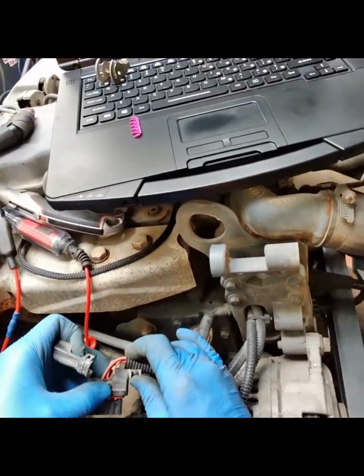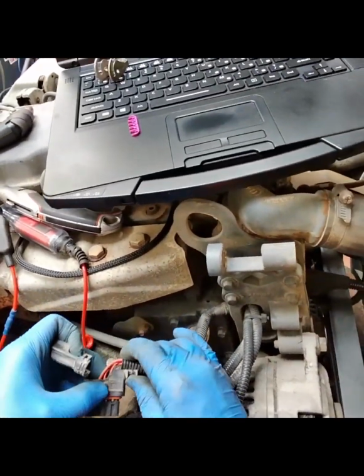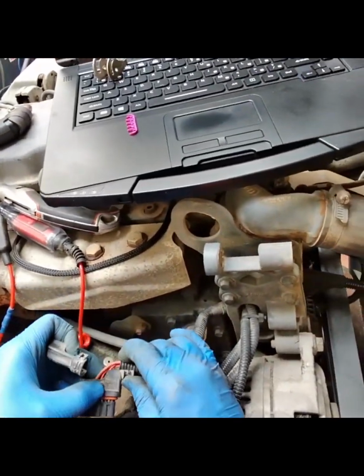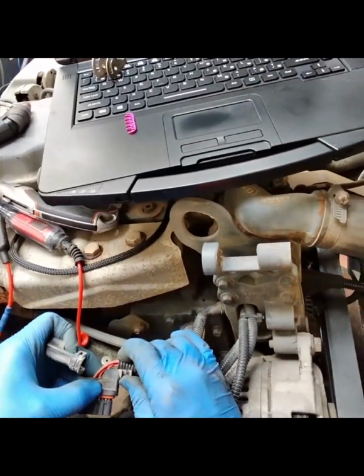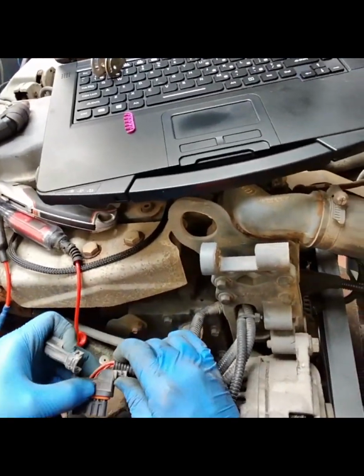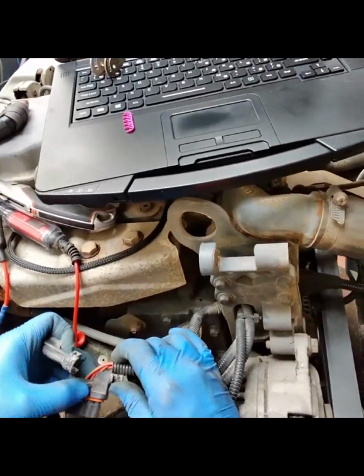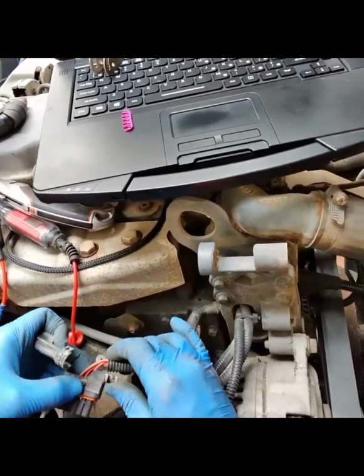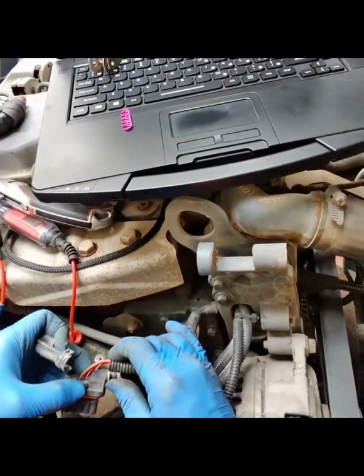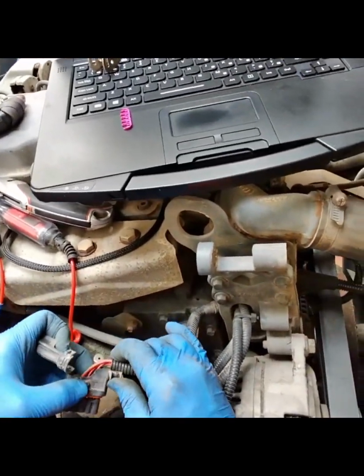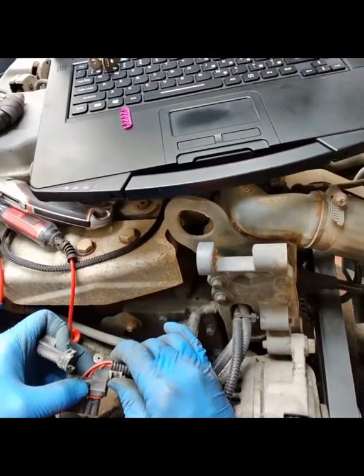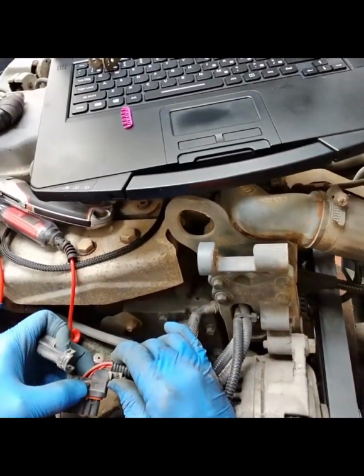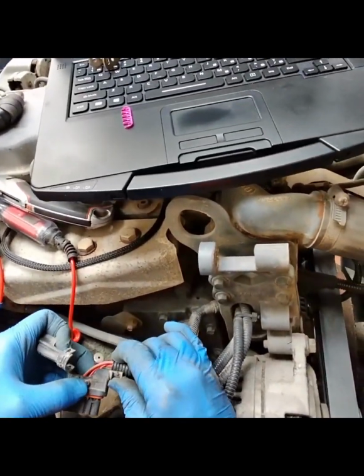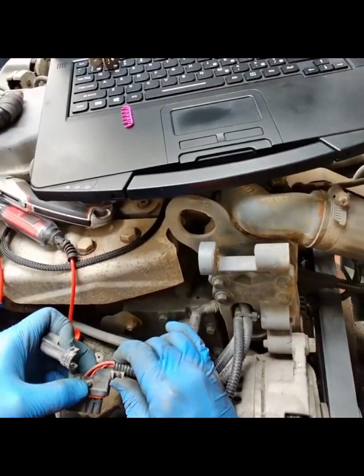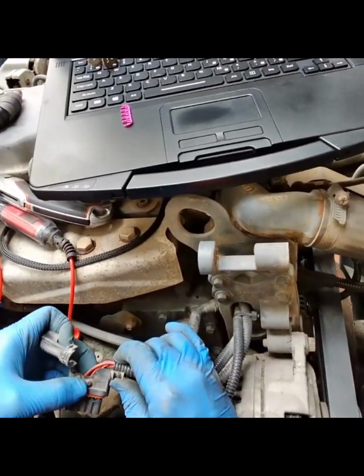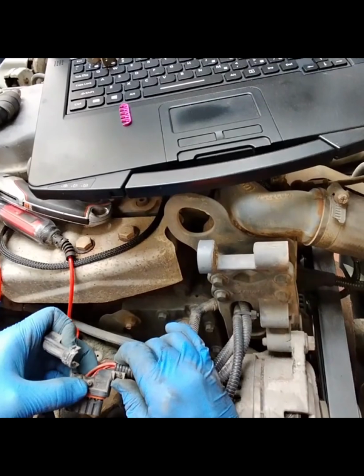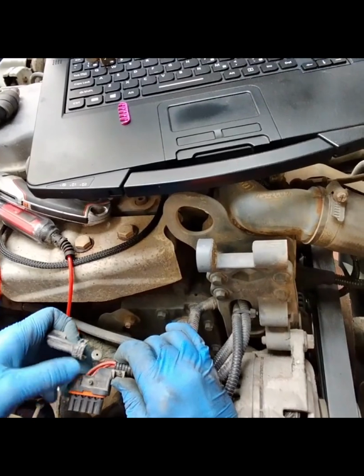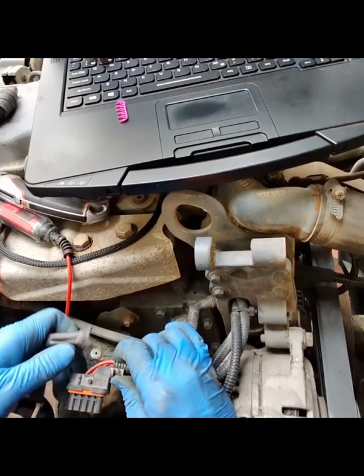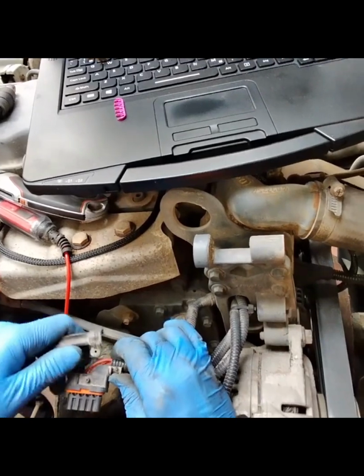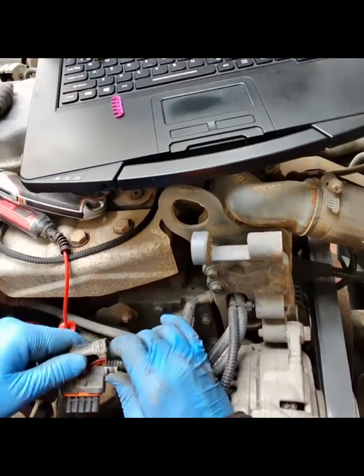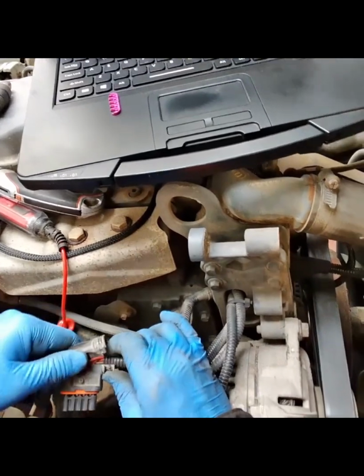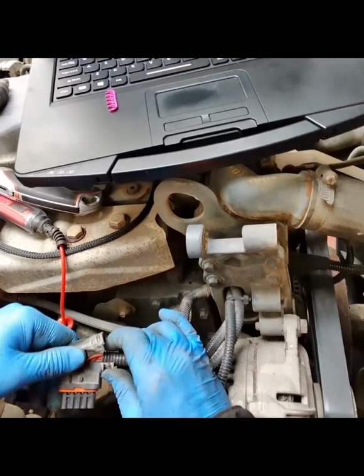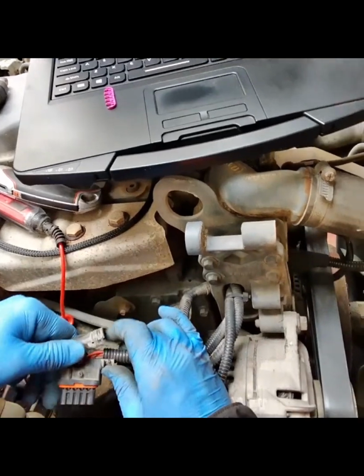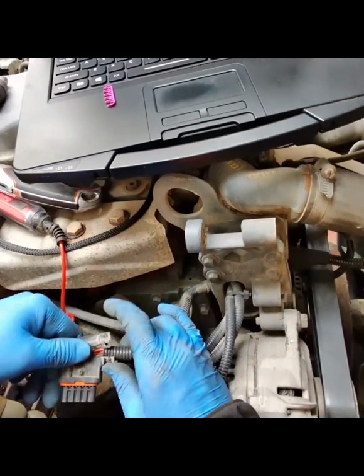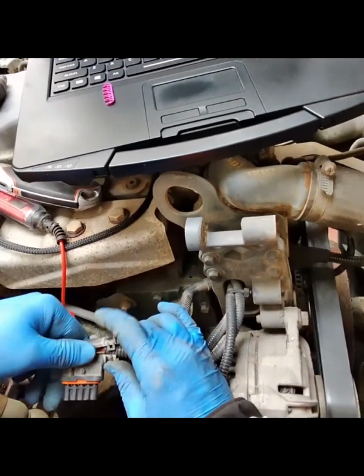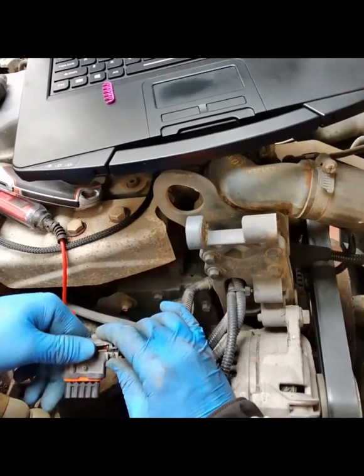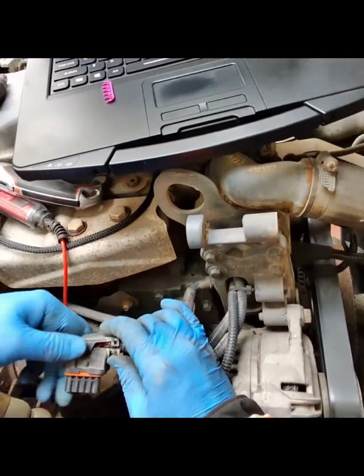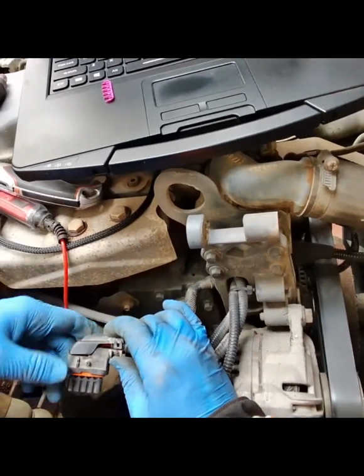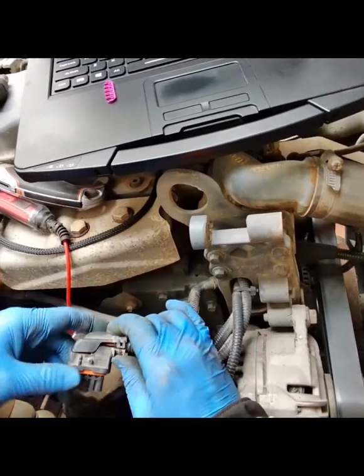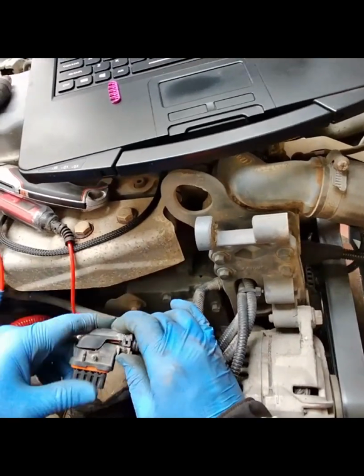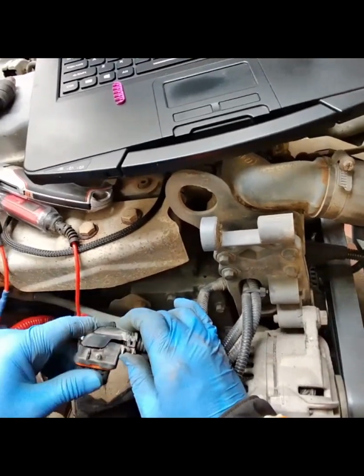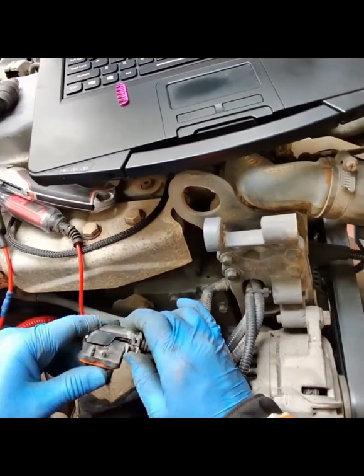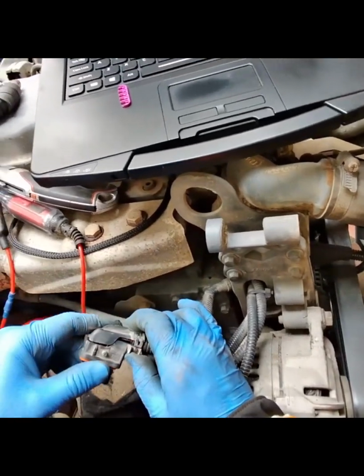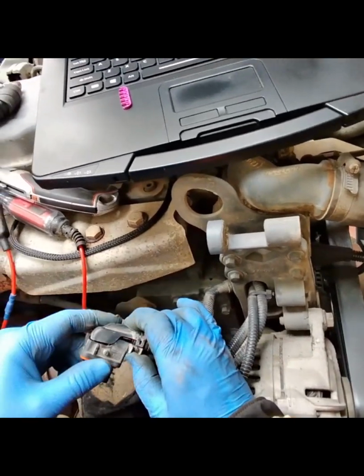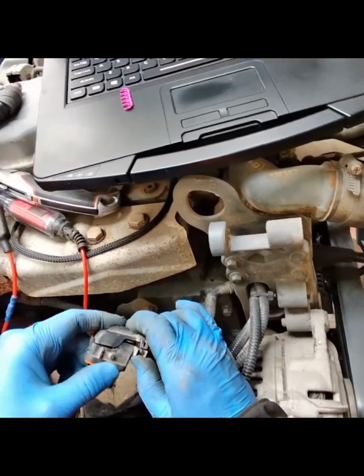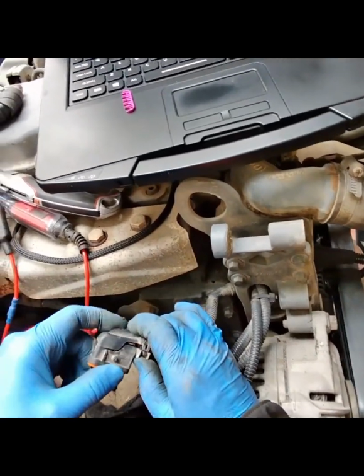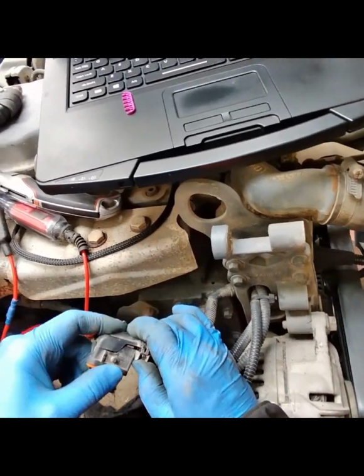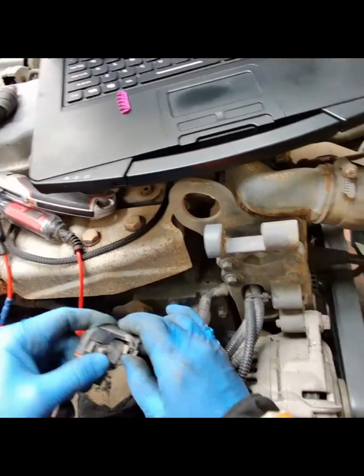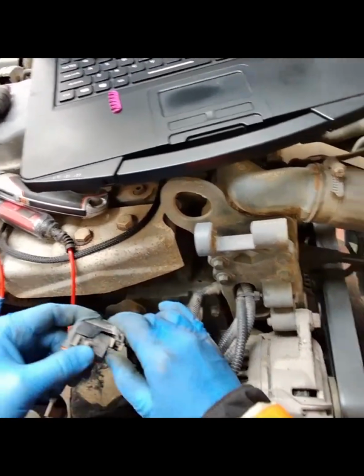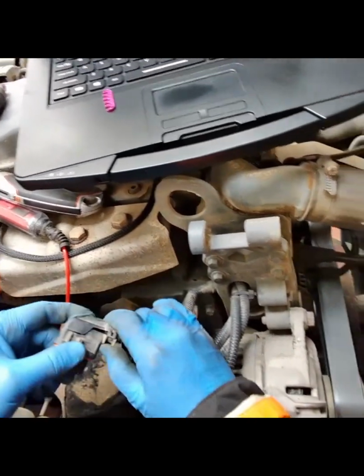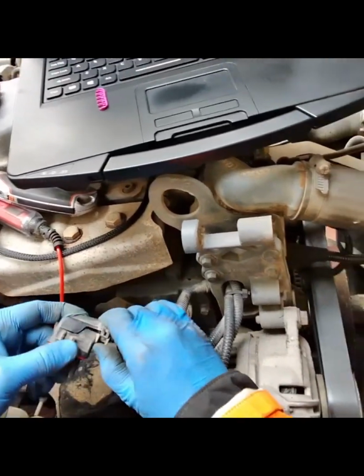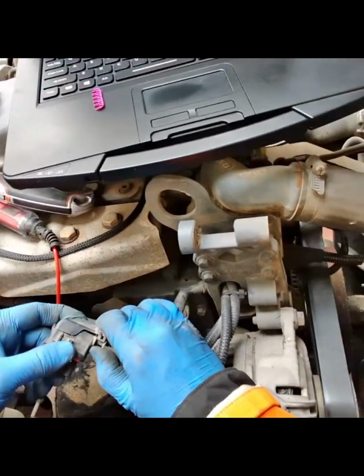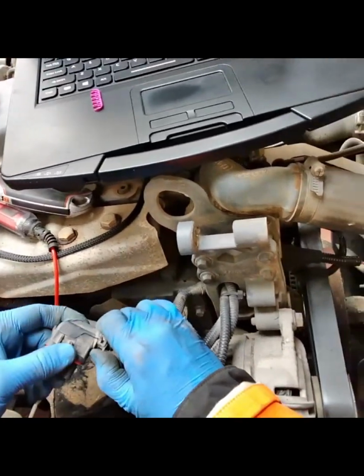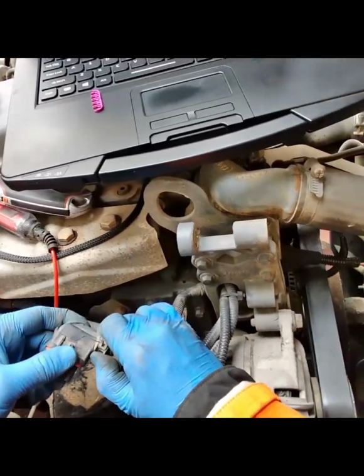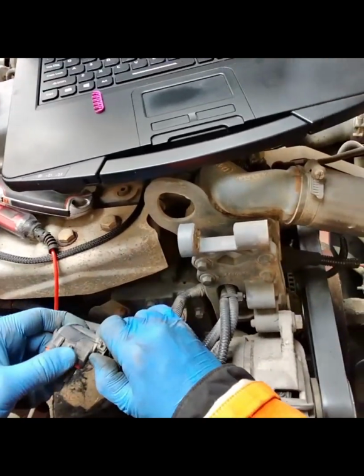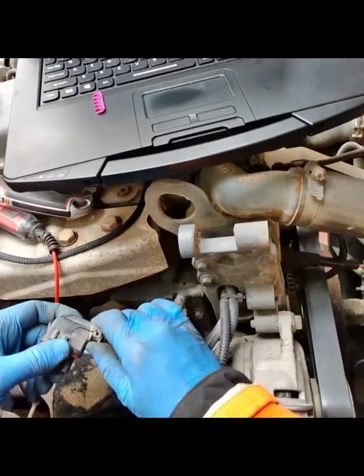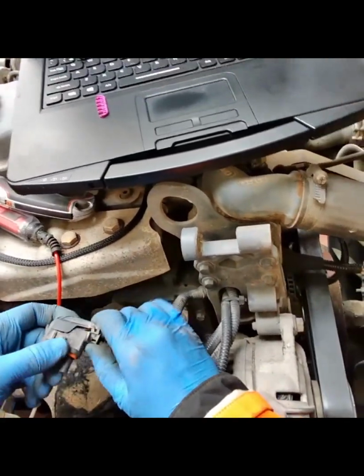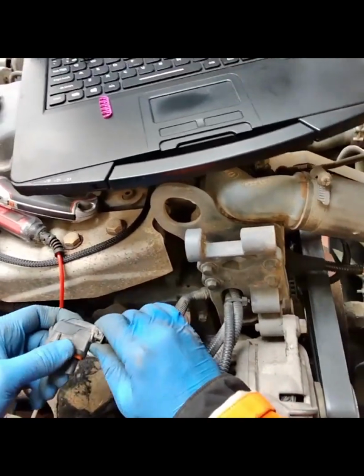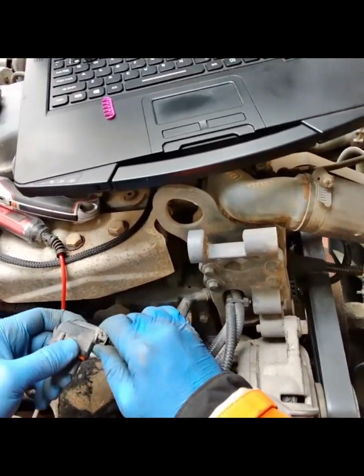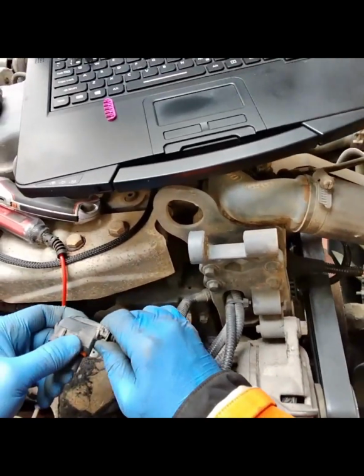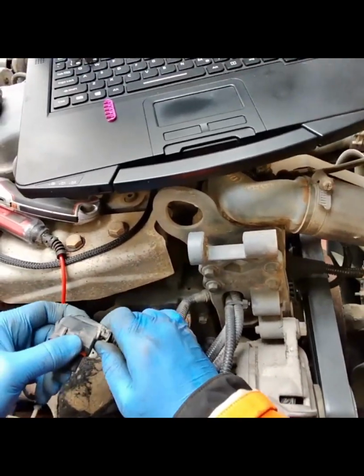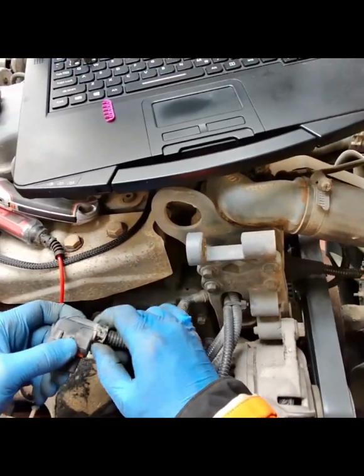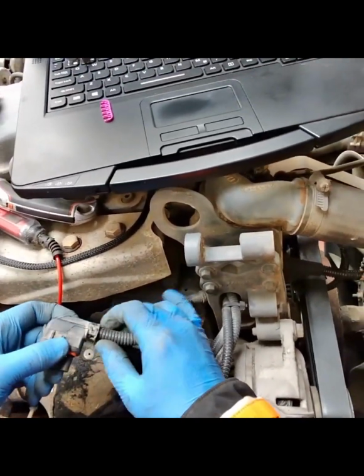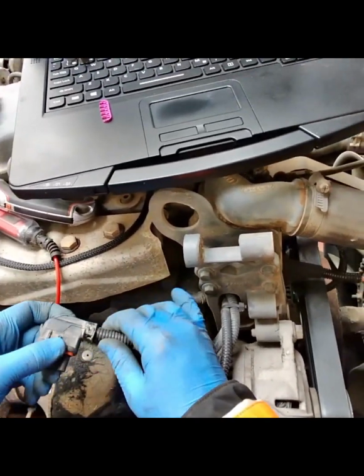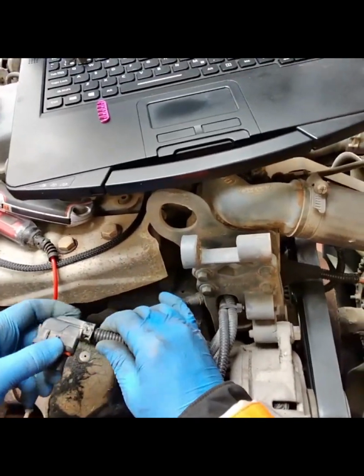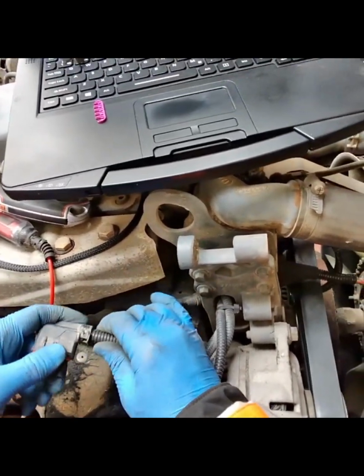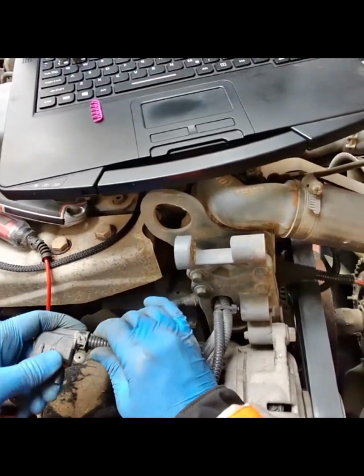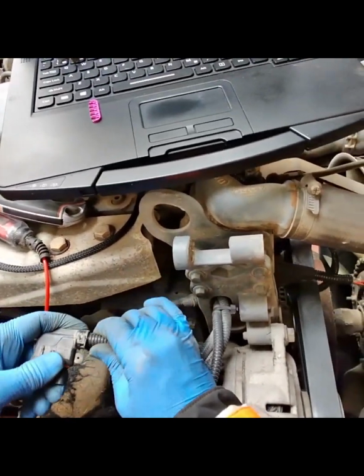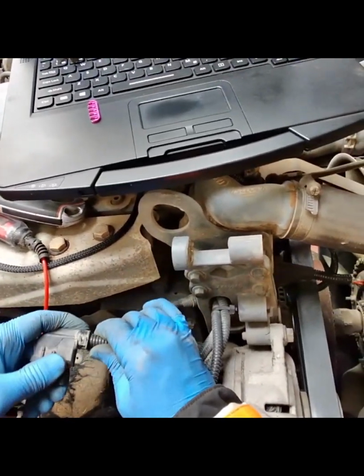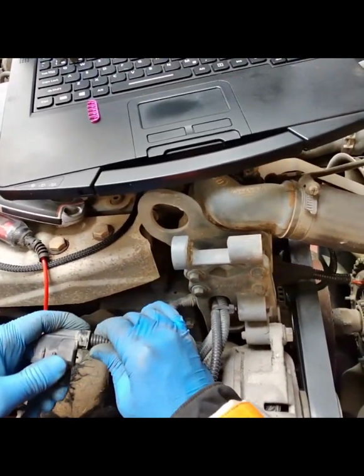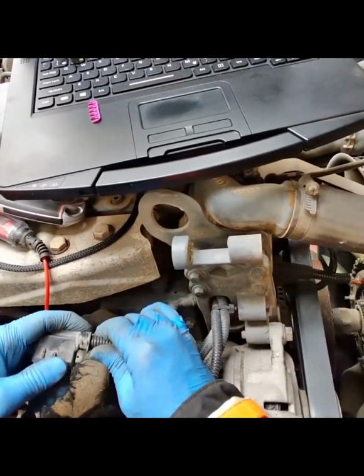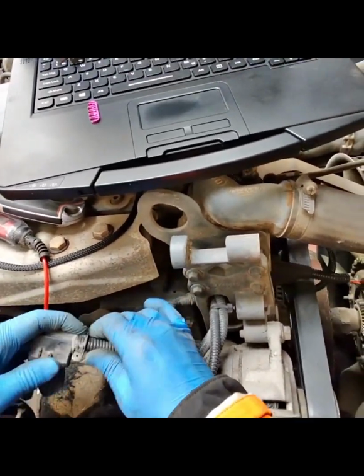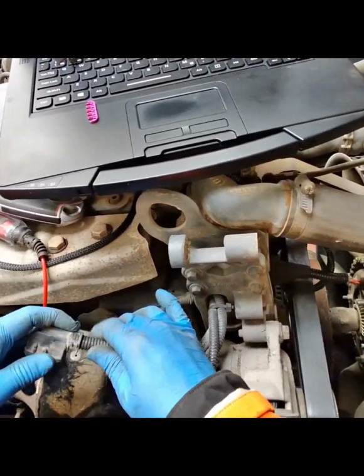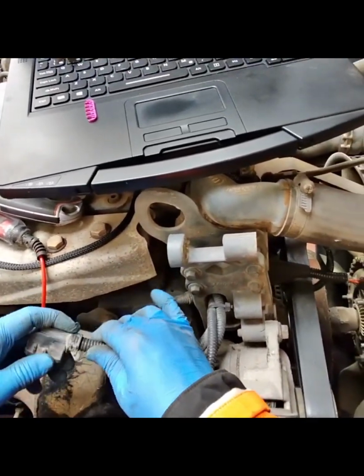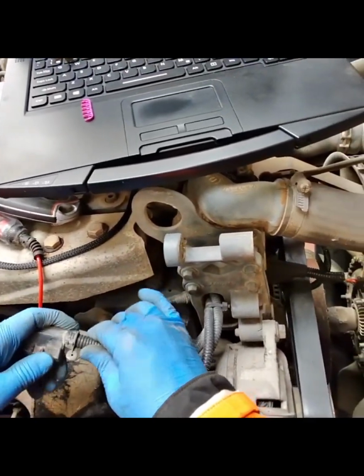Once the pins are in the connector and the wiring was back in the conduit, I was then able to test the alternator for correct functionality.